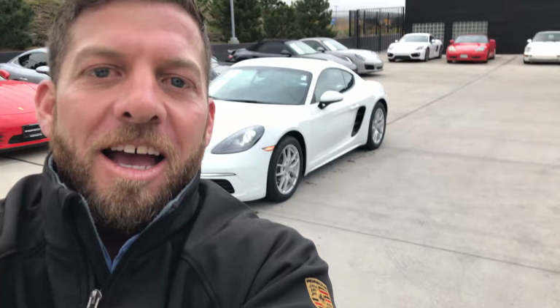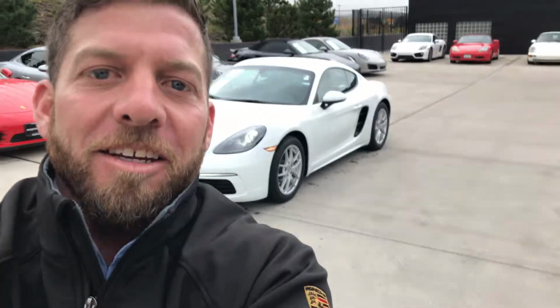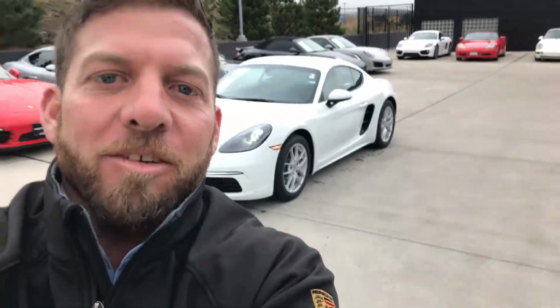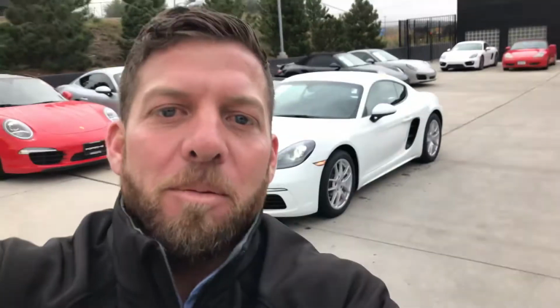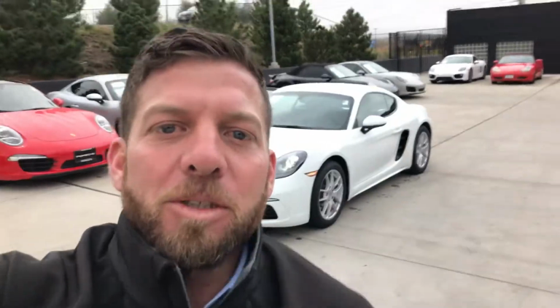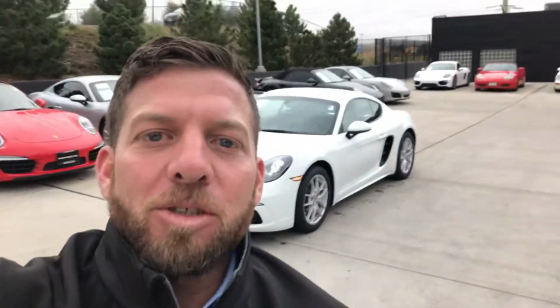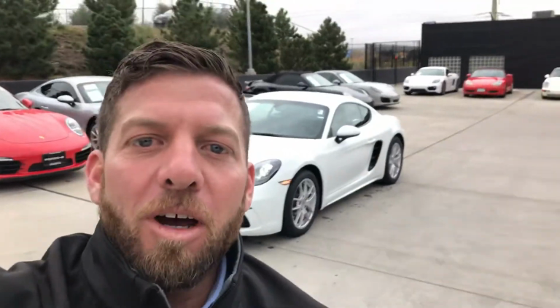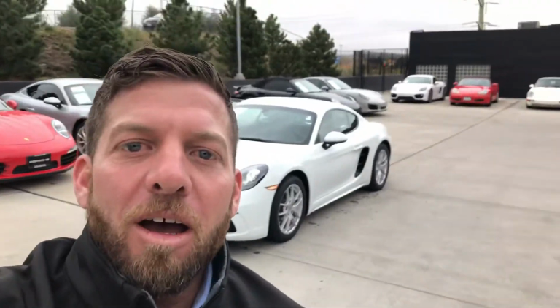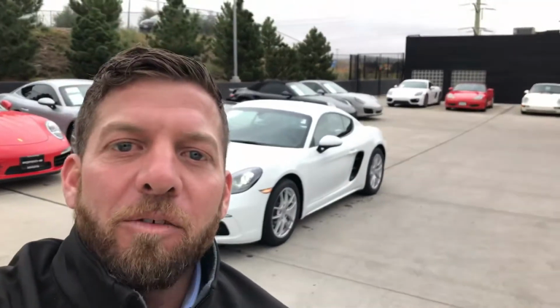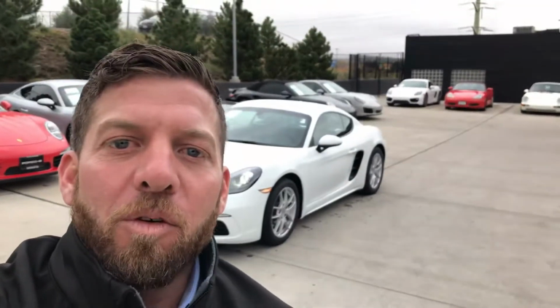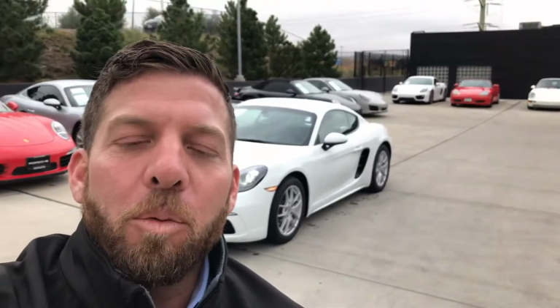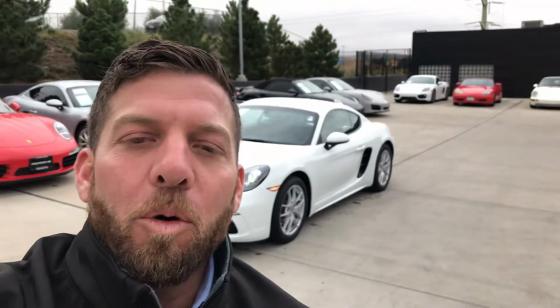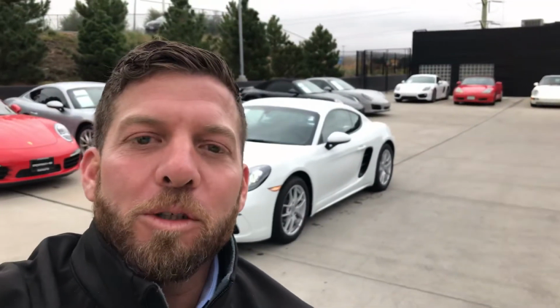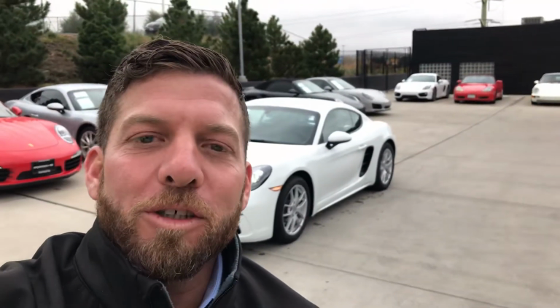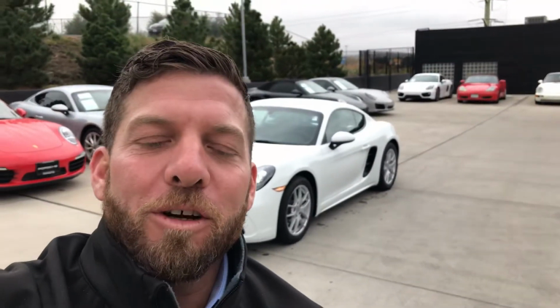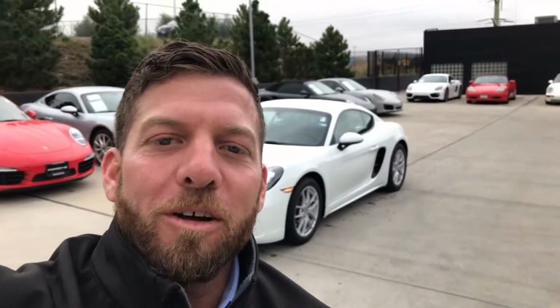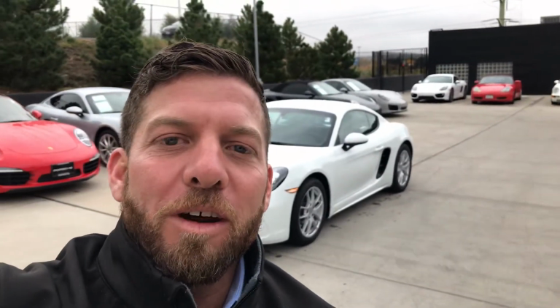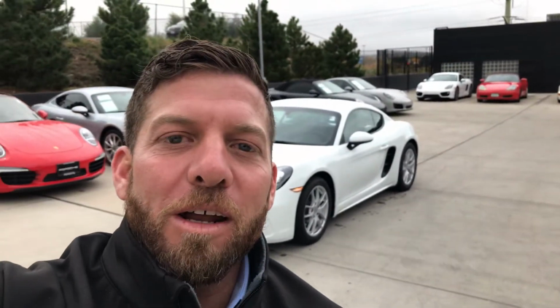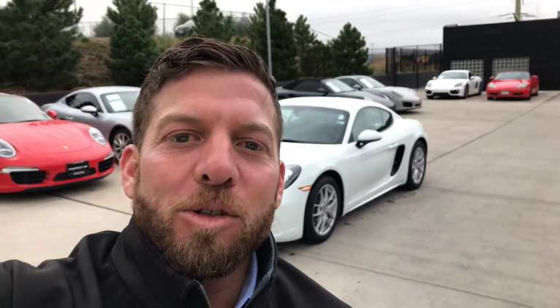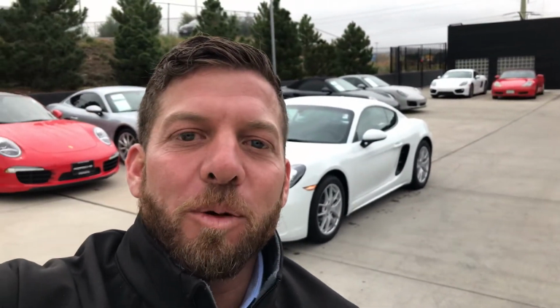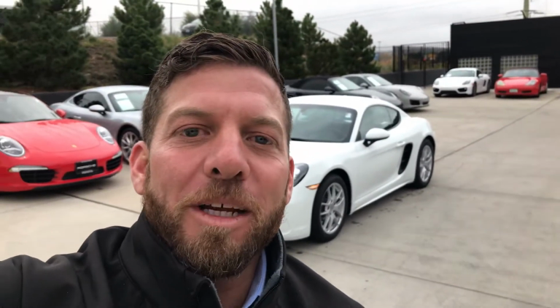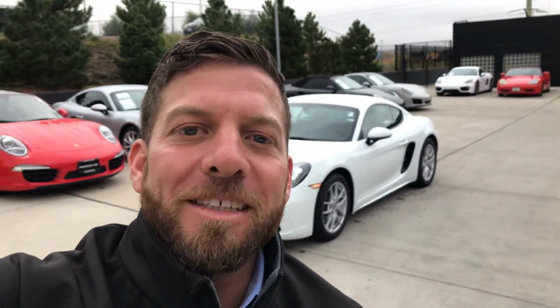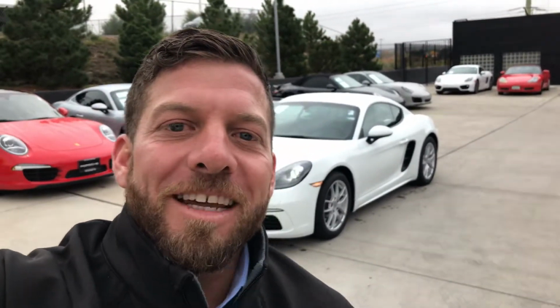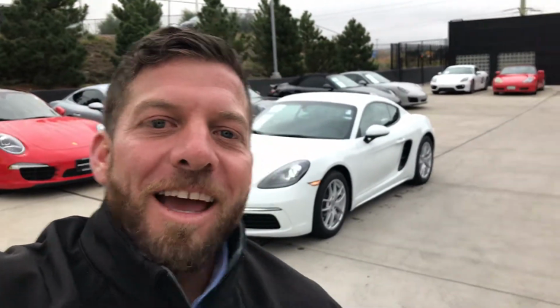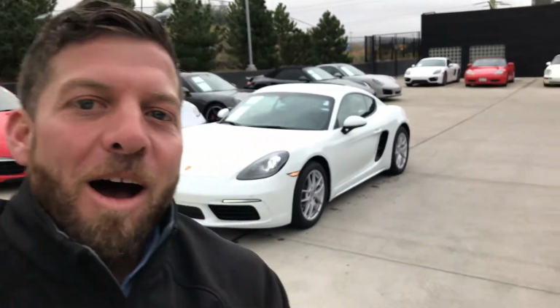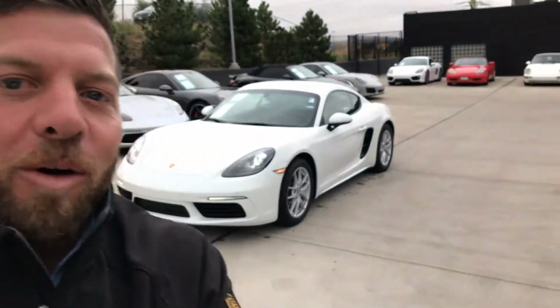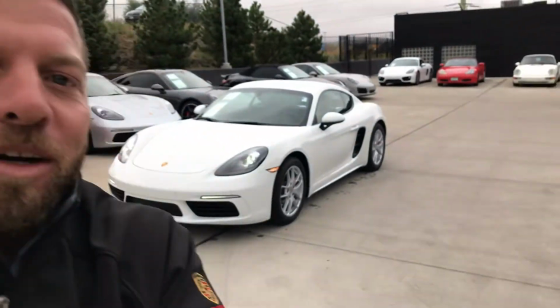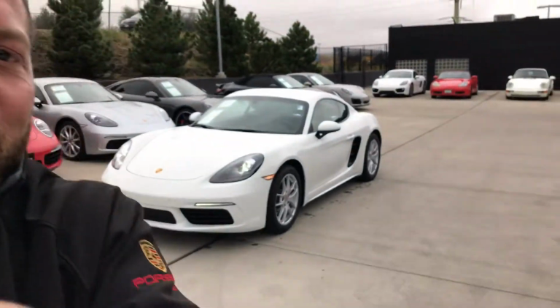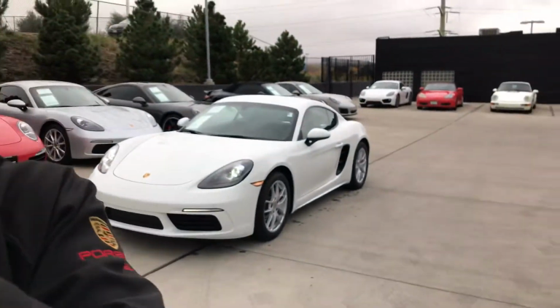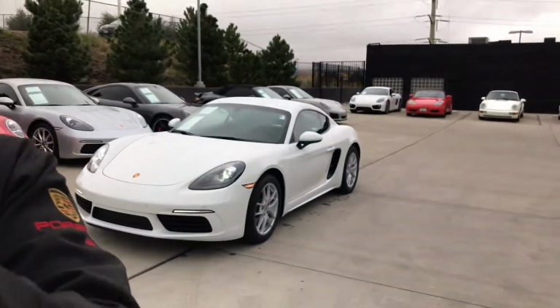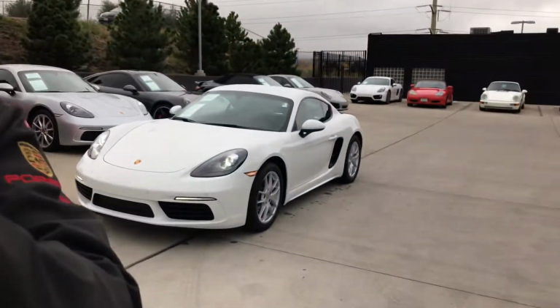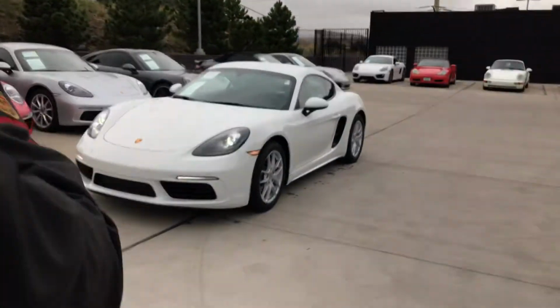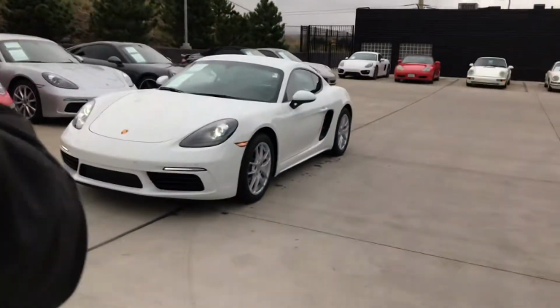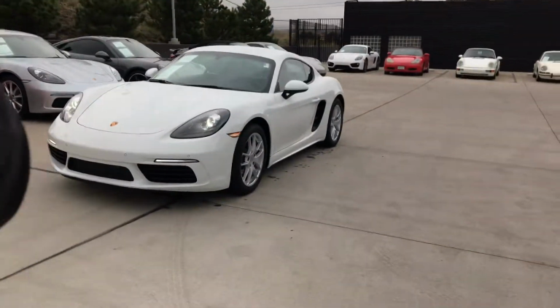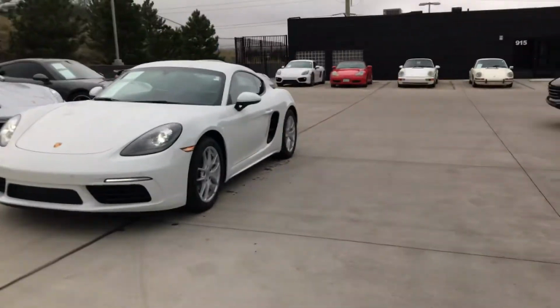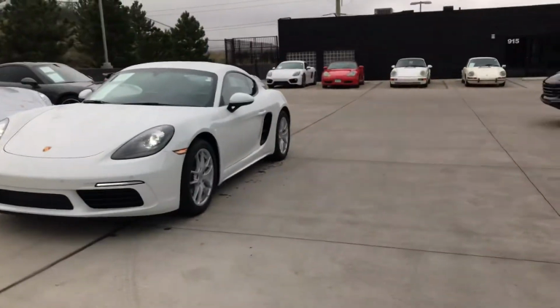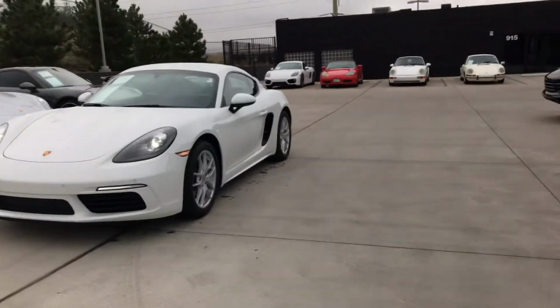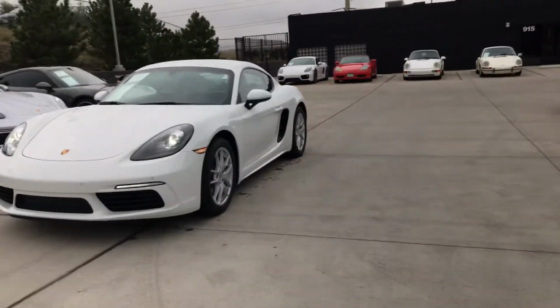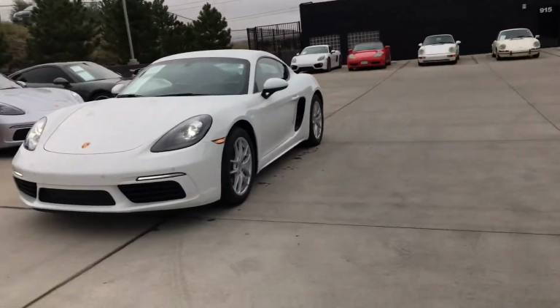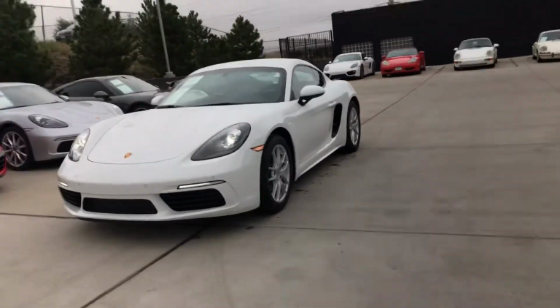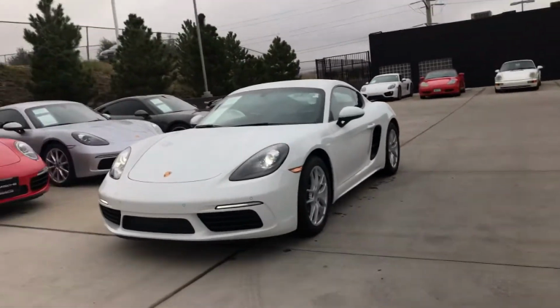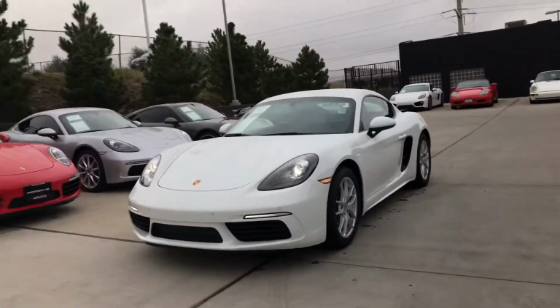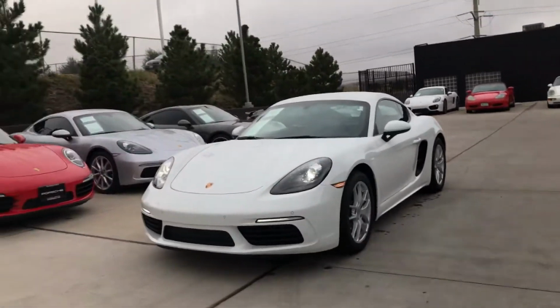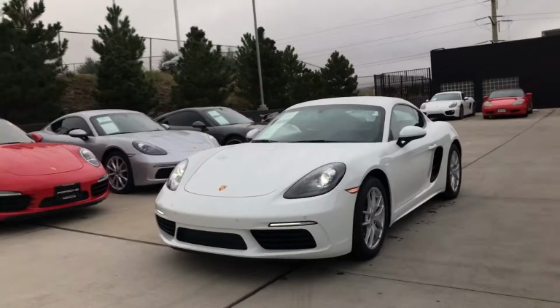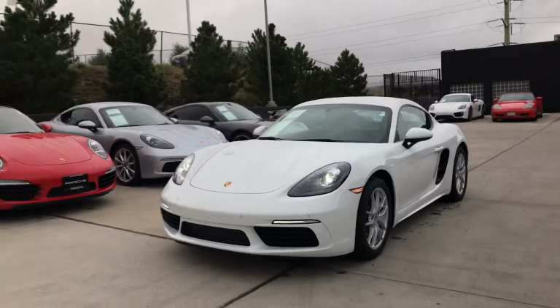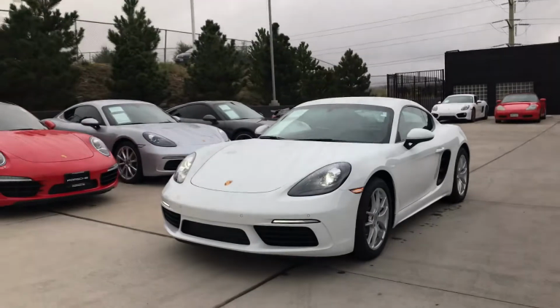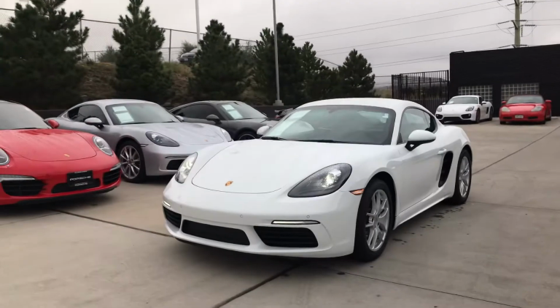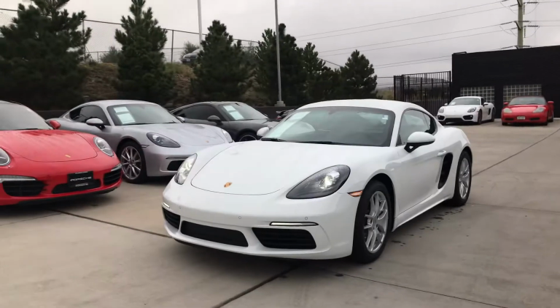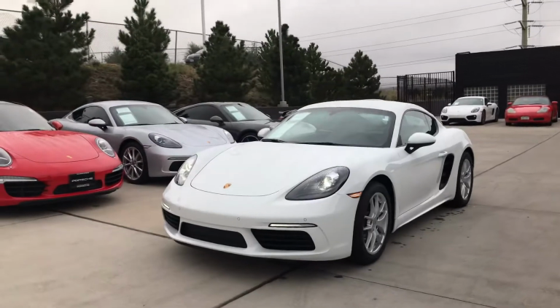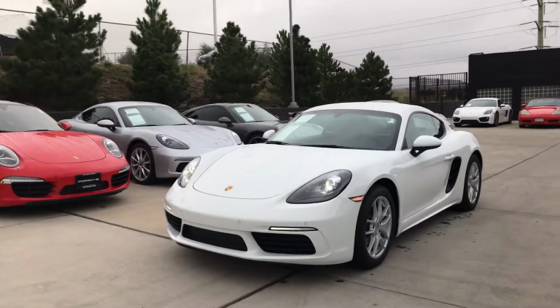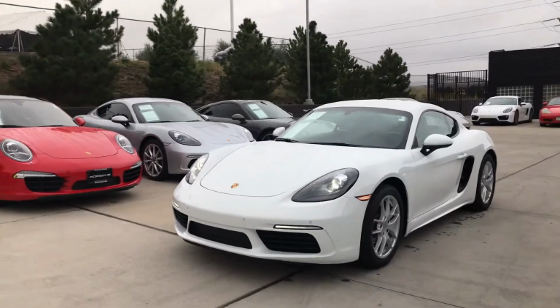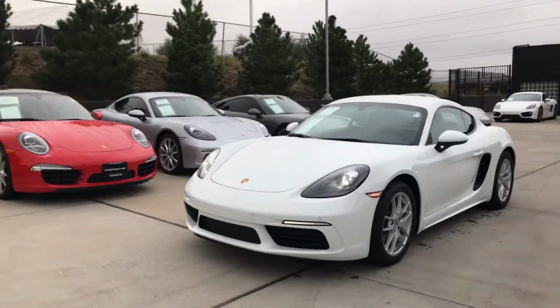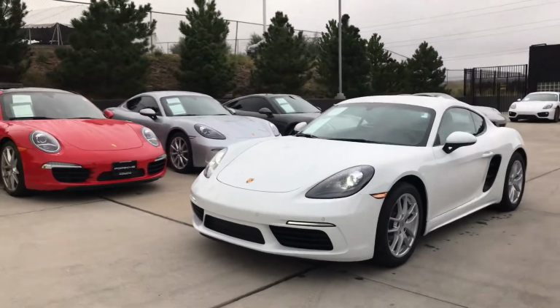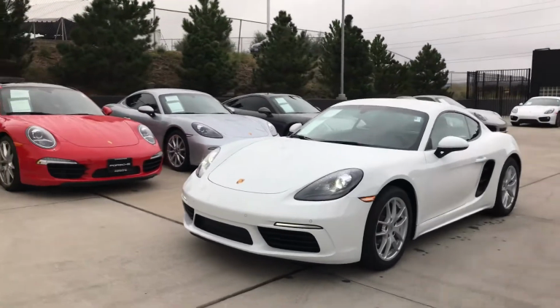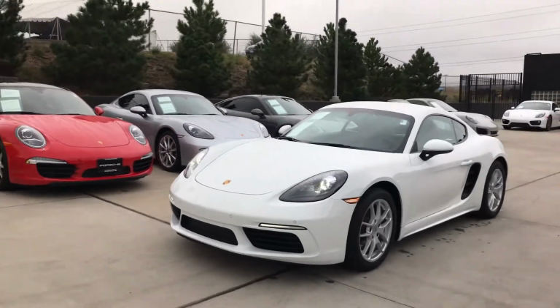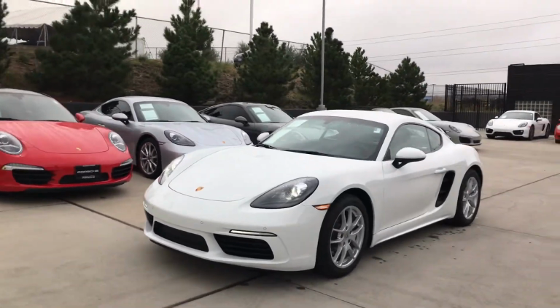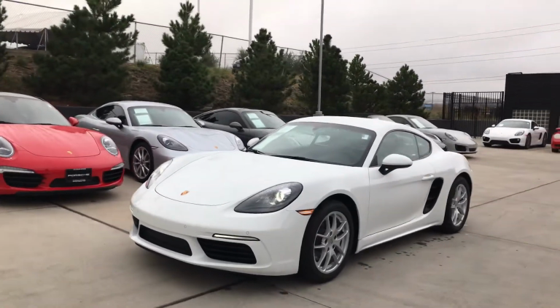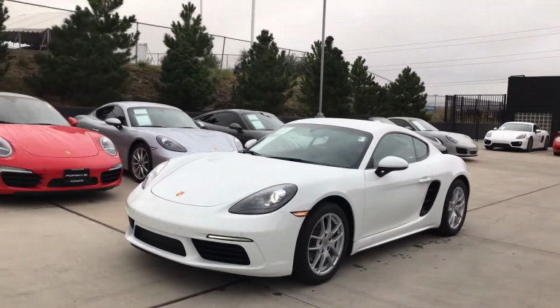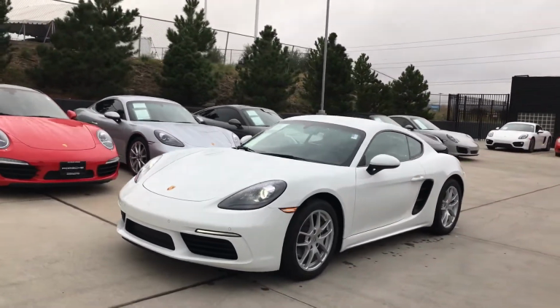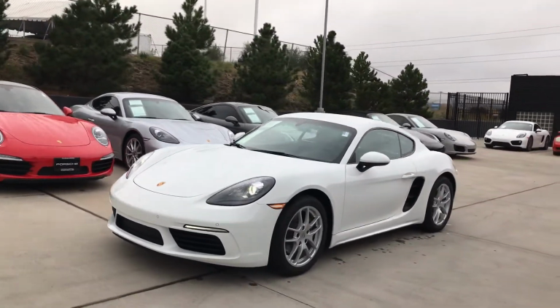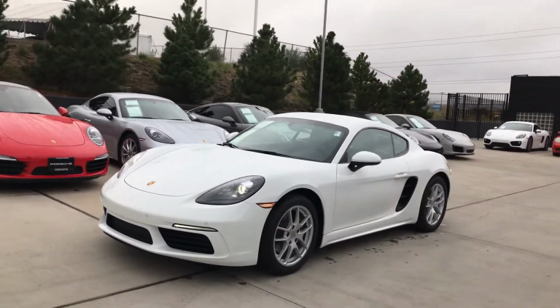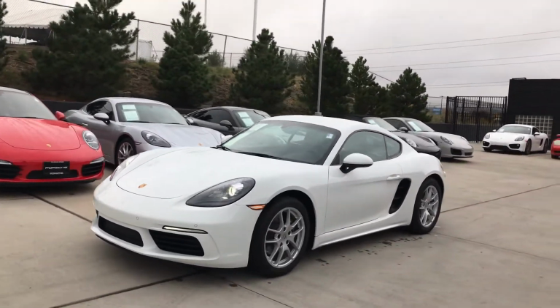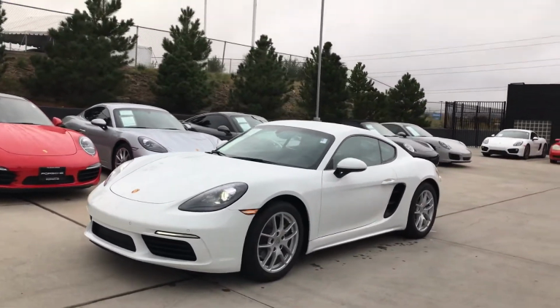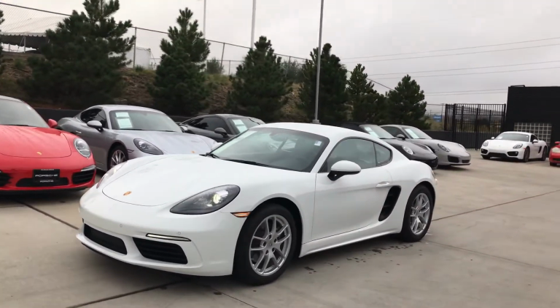Hi, Dick Romishan from Porsche Colorado Springs. I wanted to show you the 2018 Cayman that you're interested in.